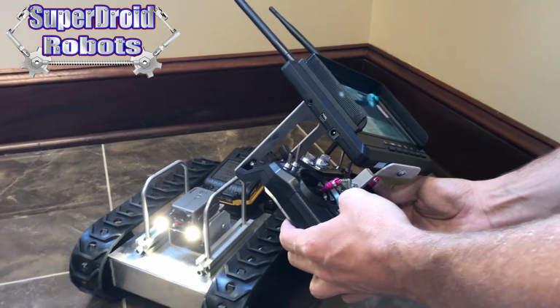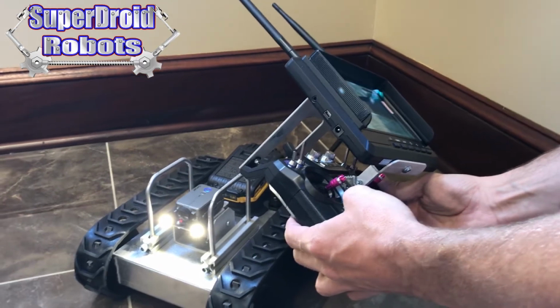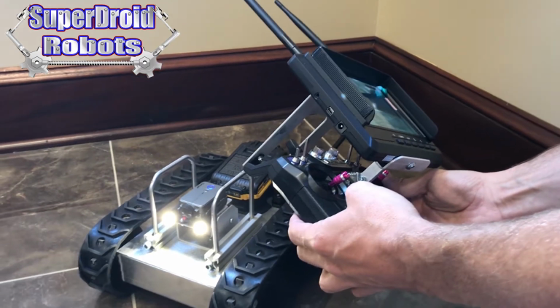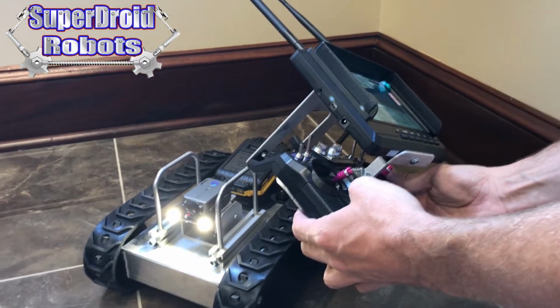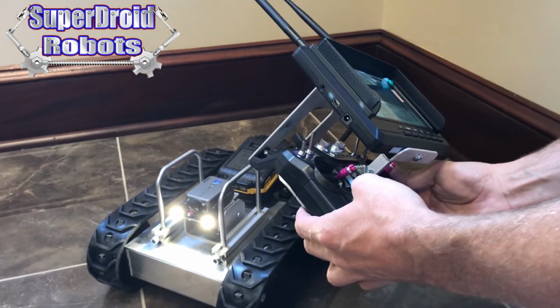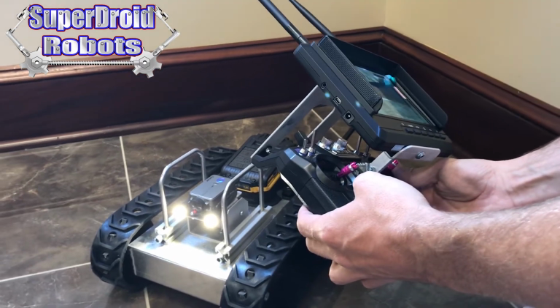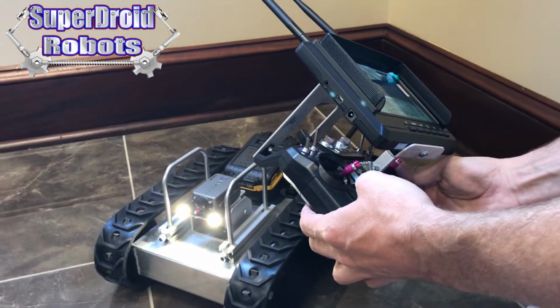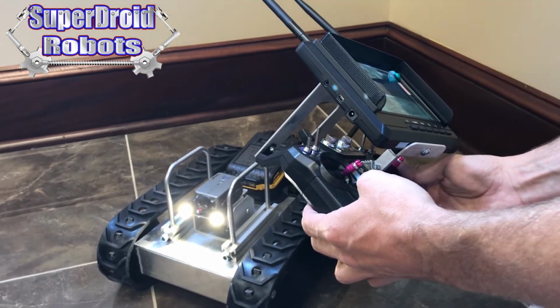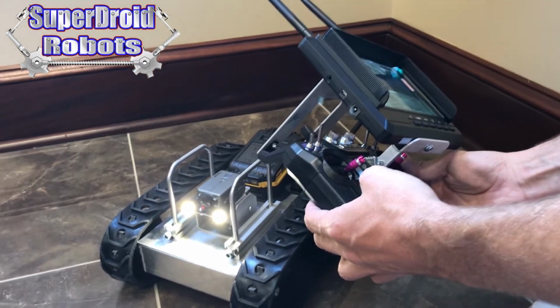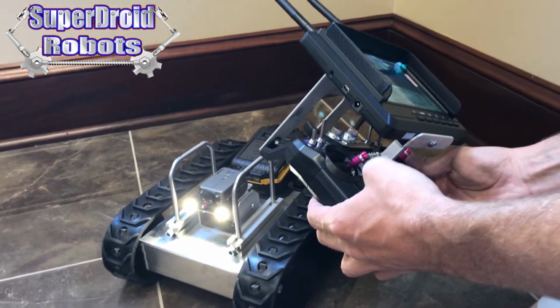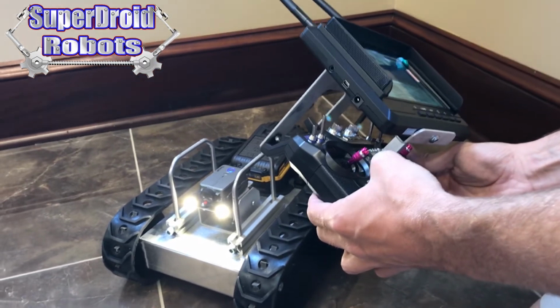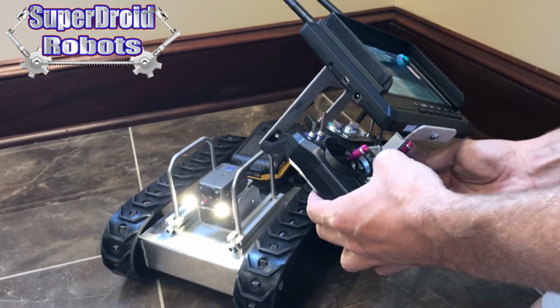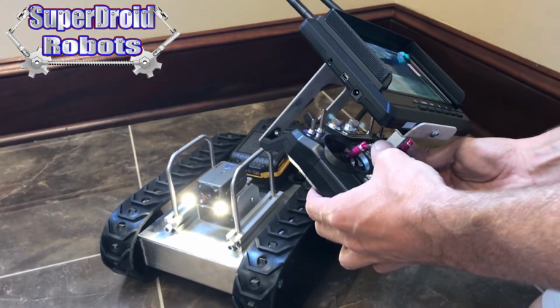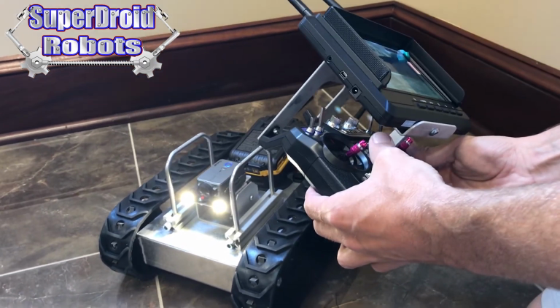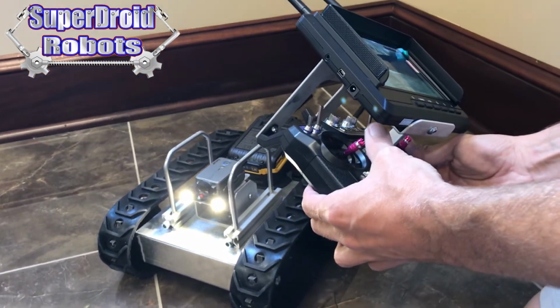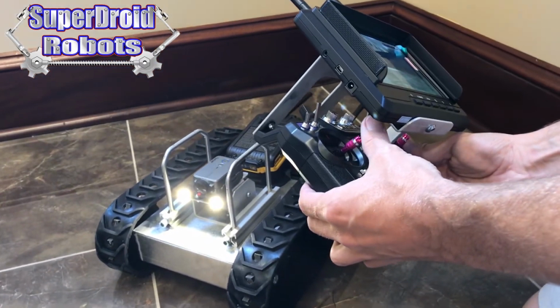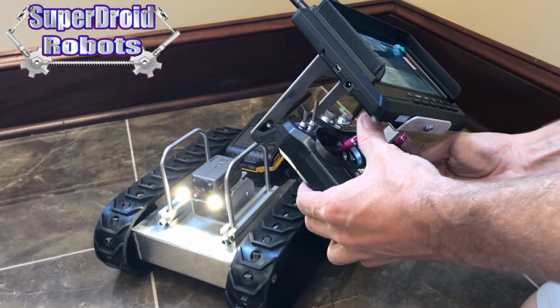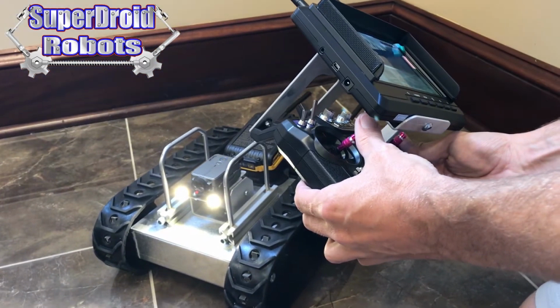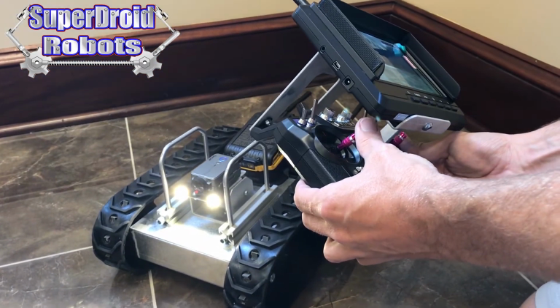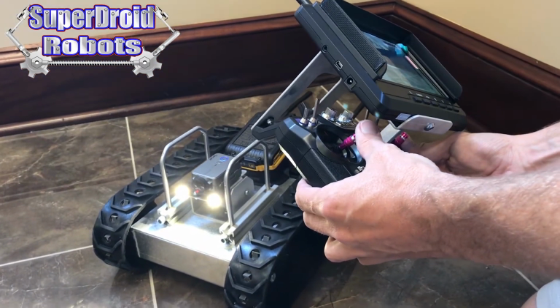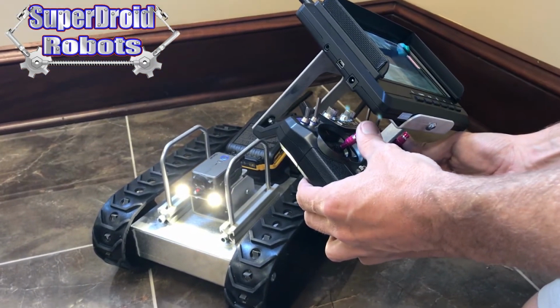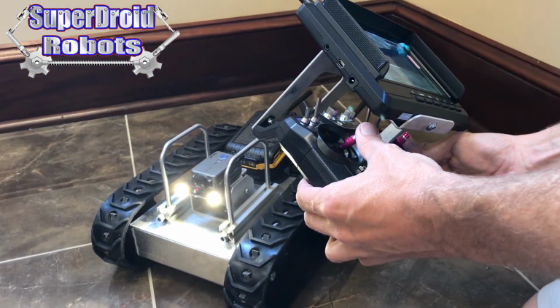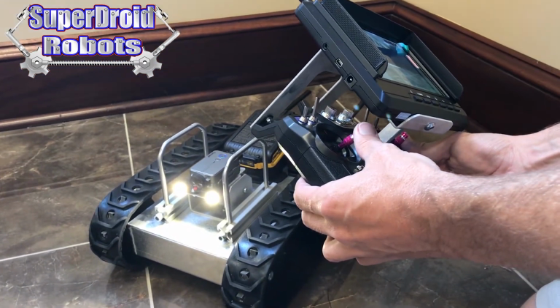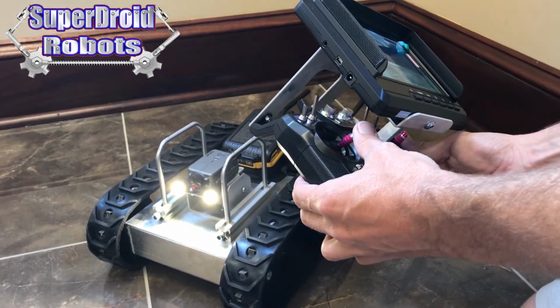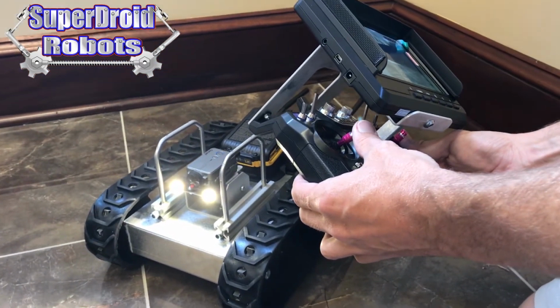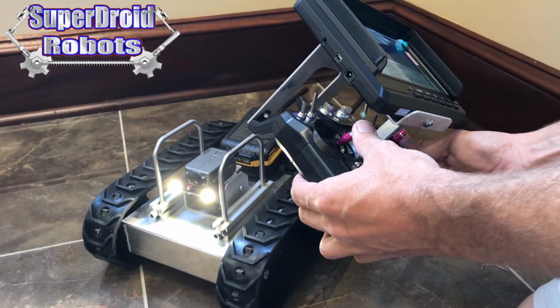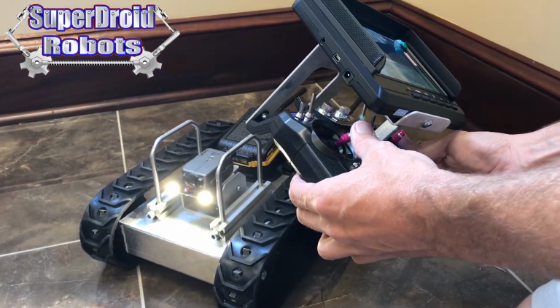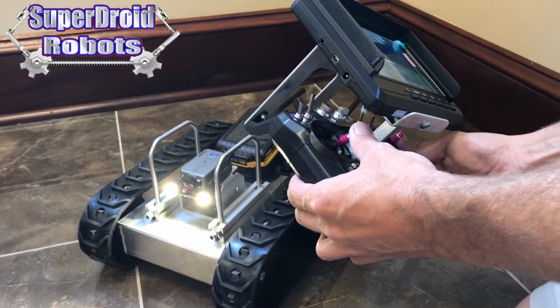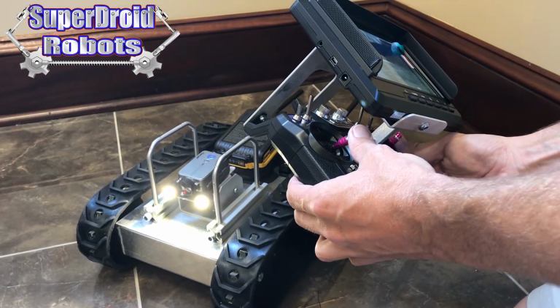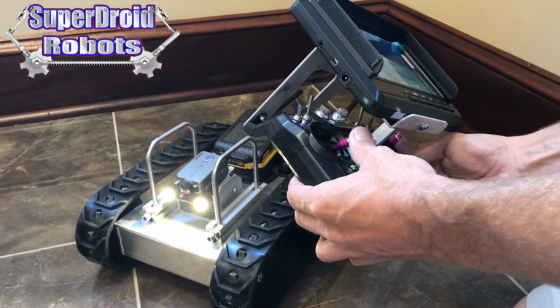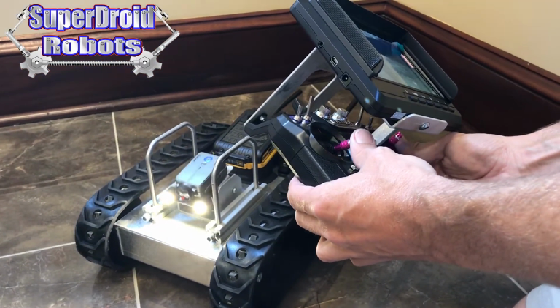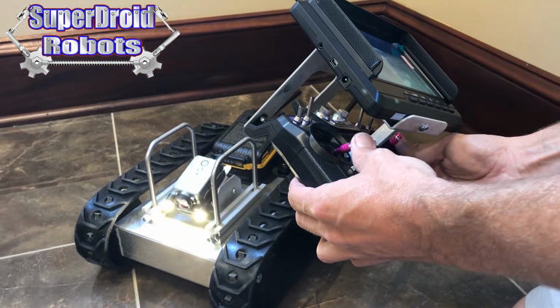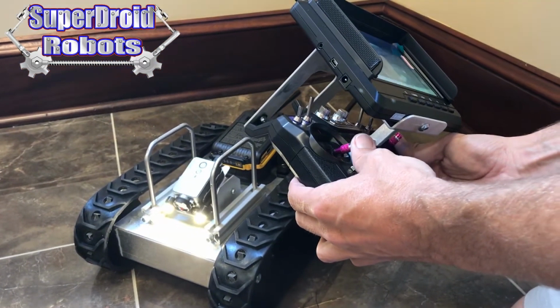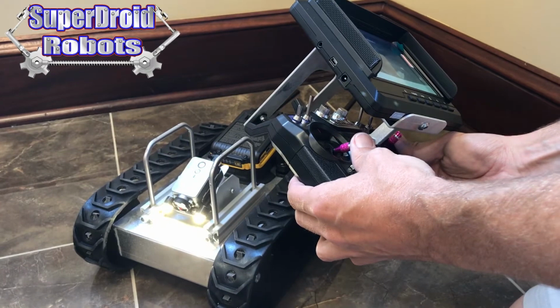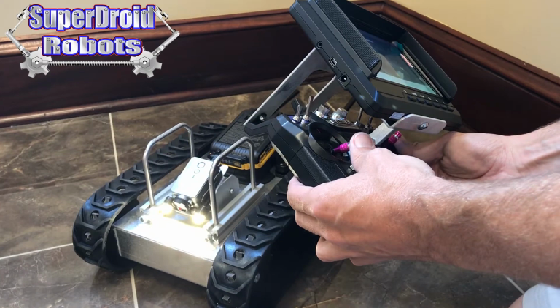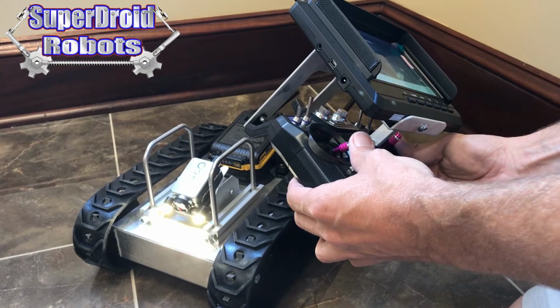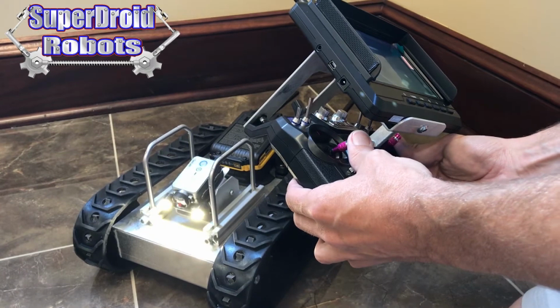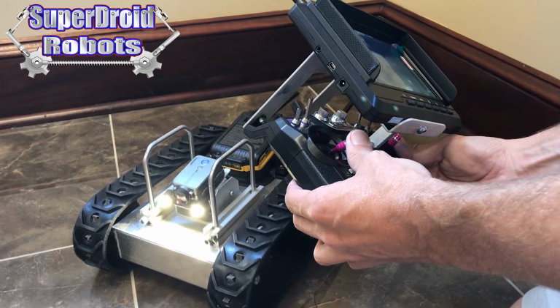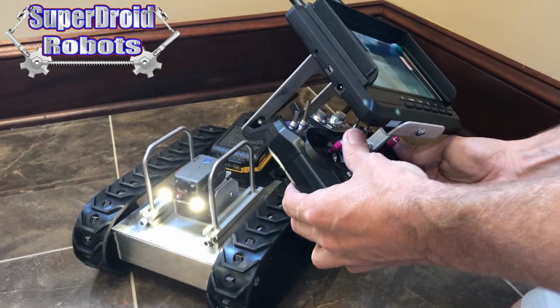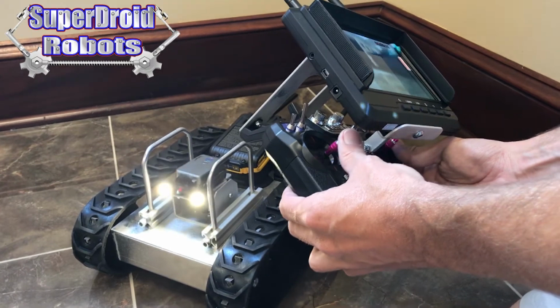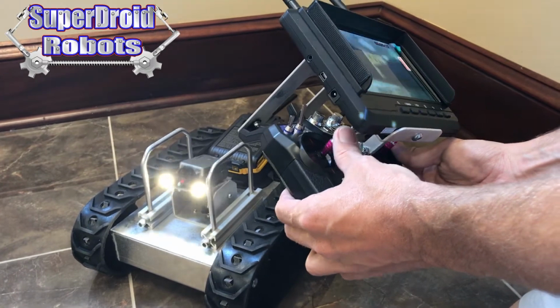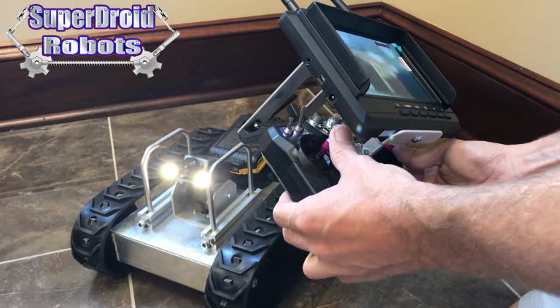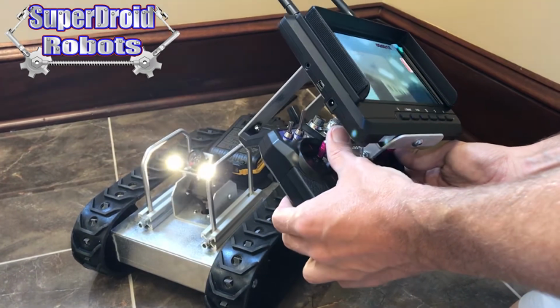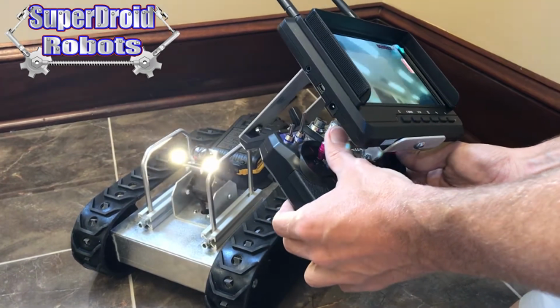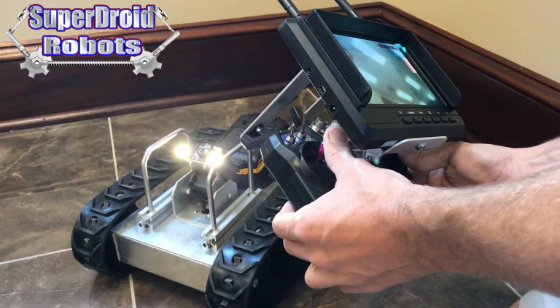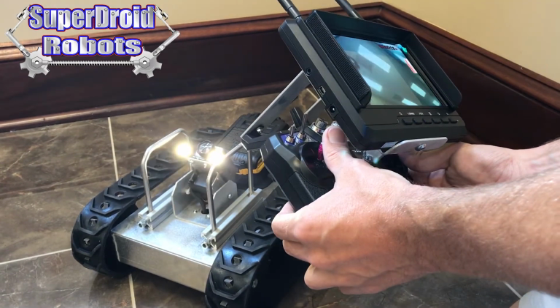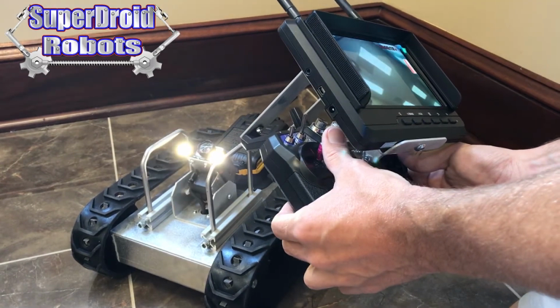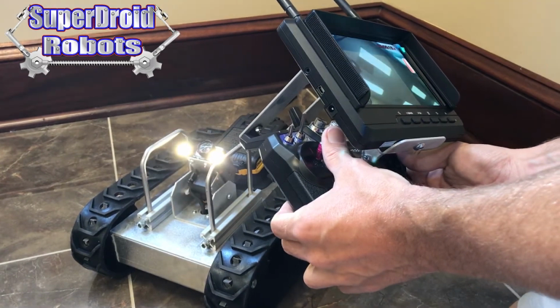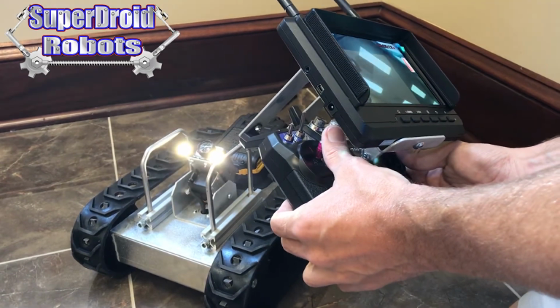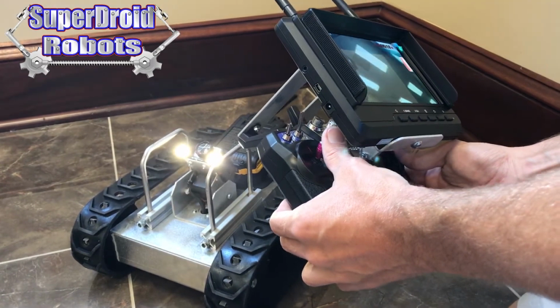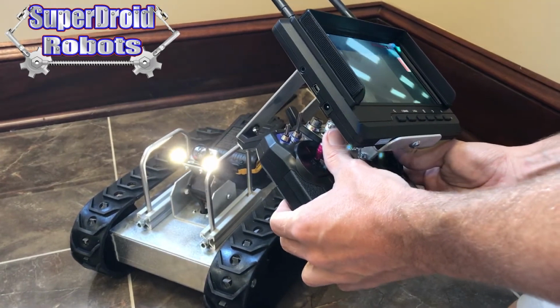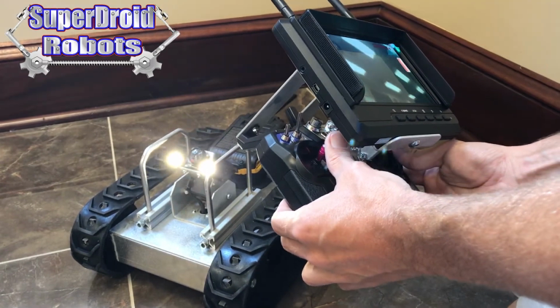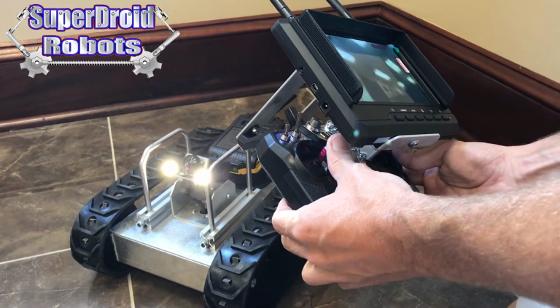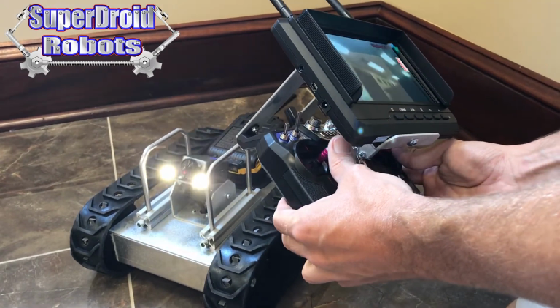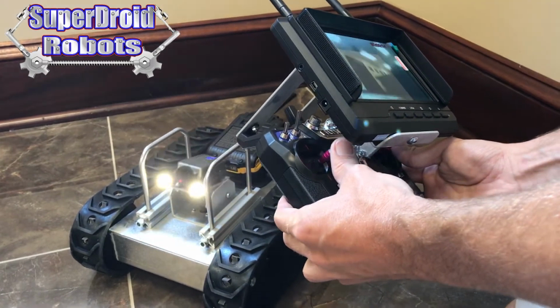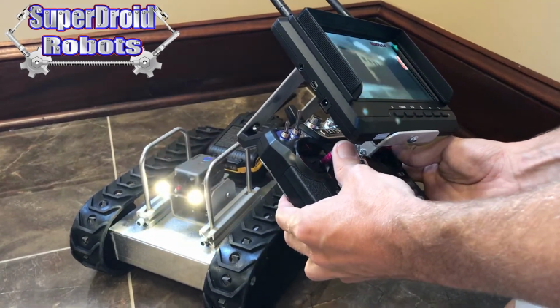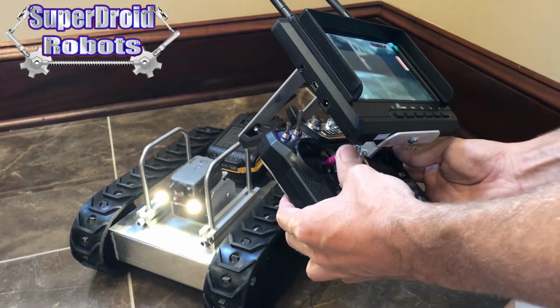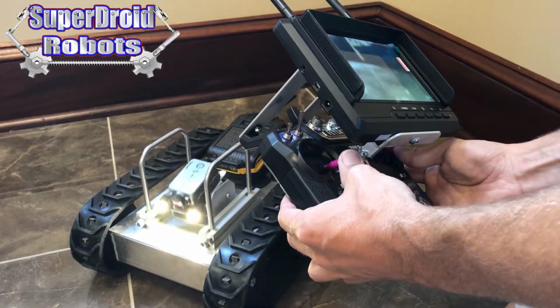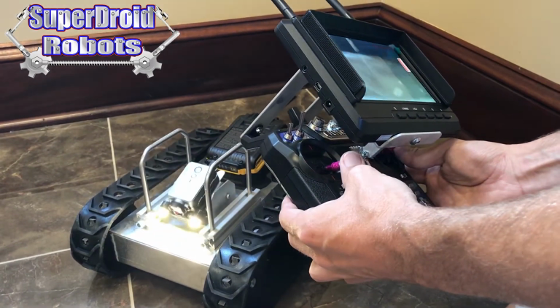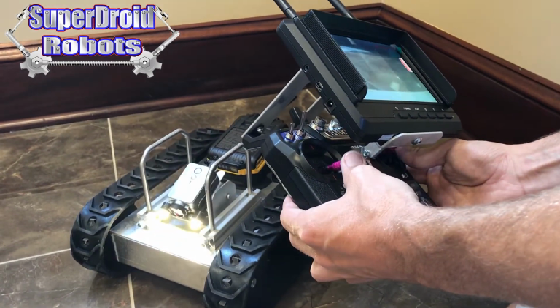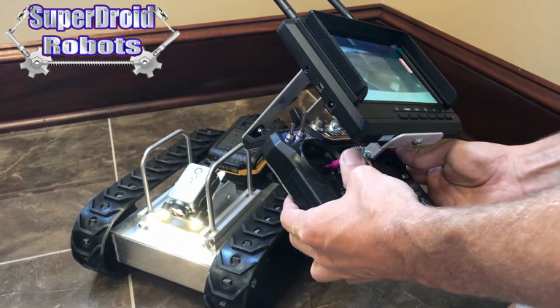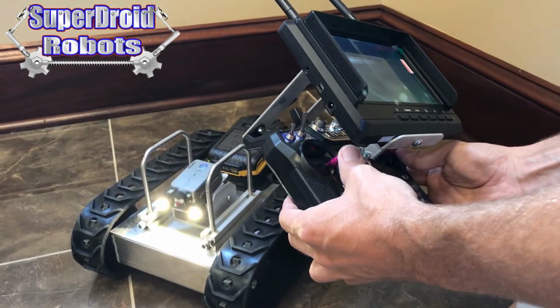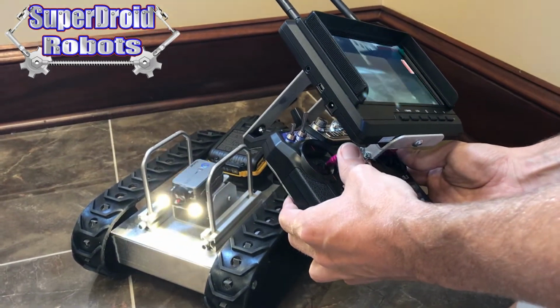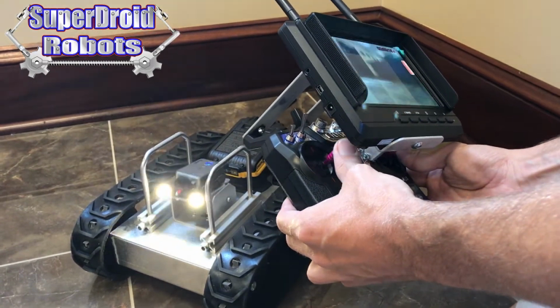To control the robot, the left stick, when we move it up and down, will tilt the camera up and down.